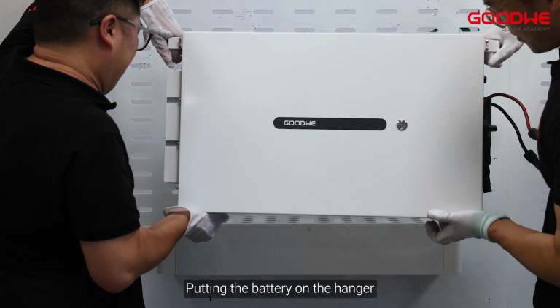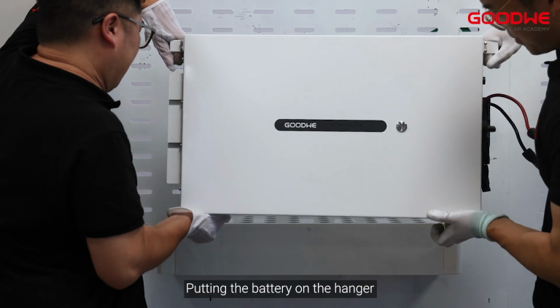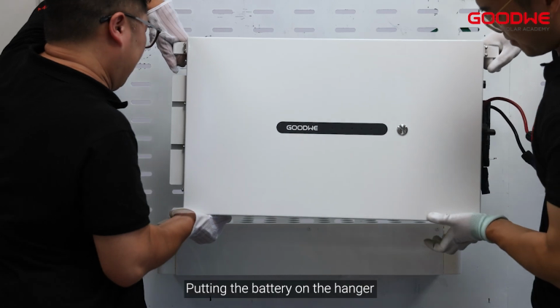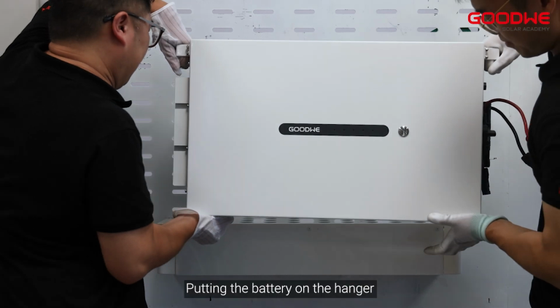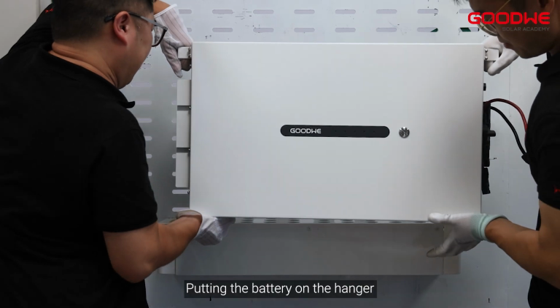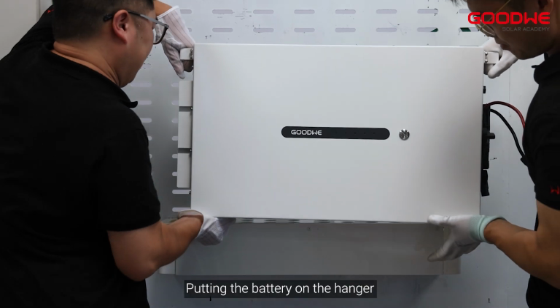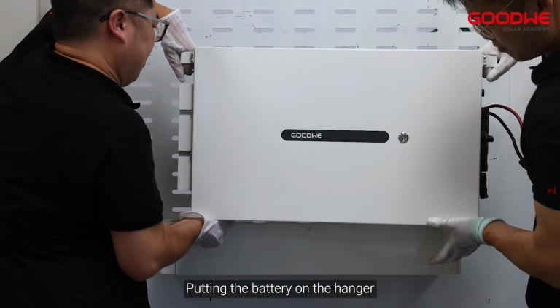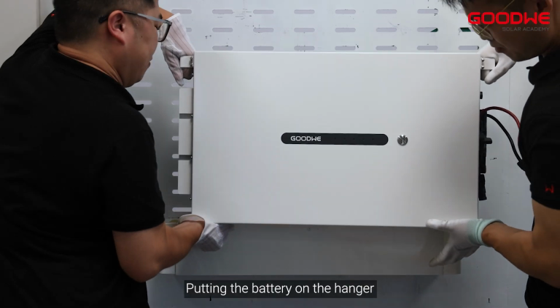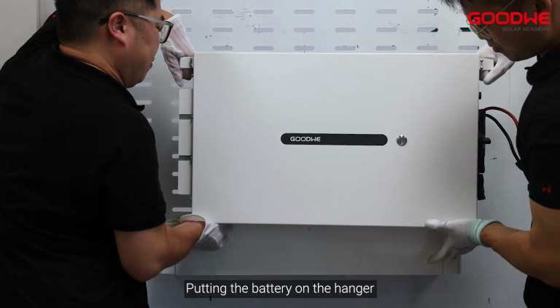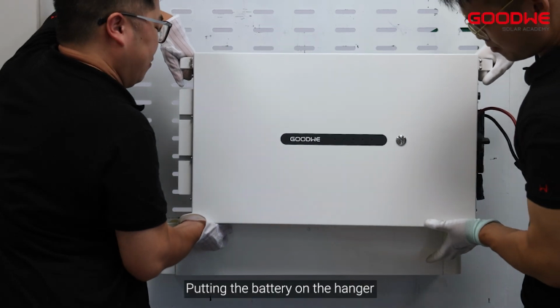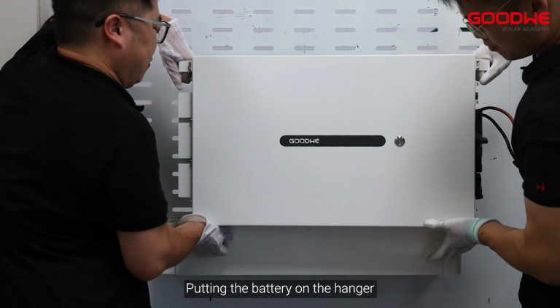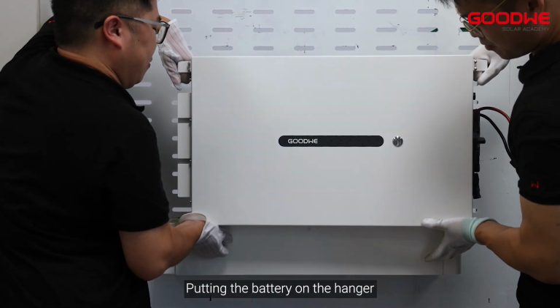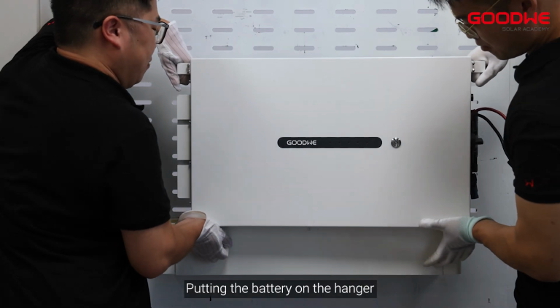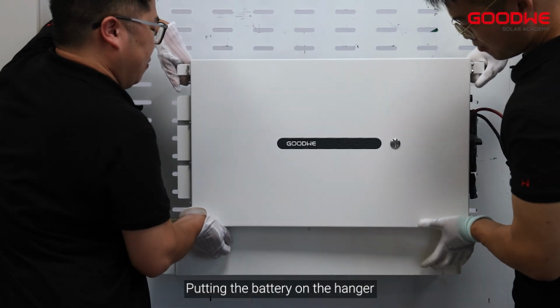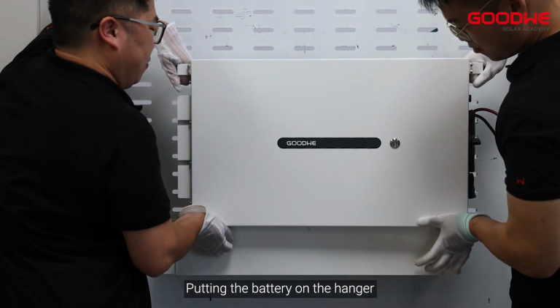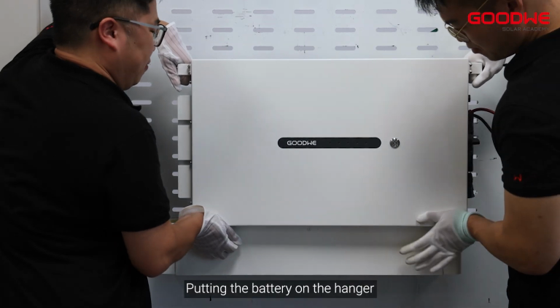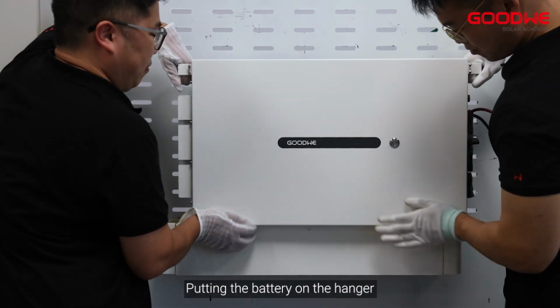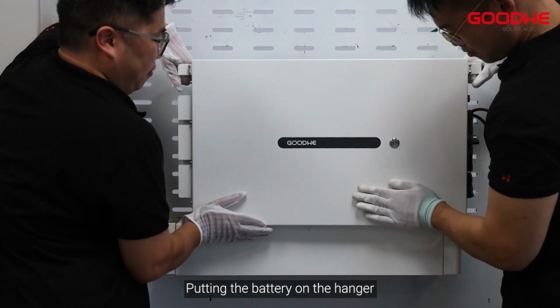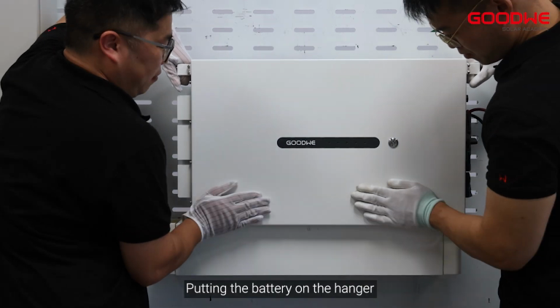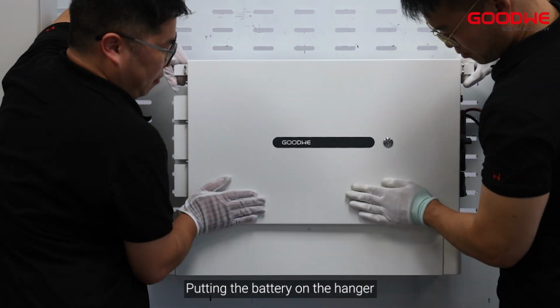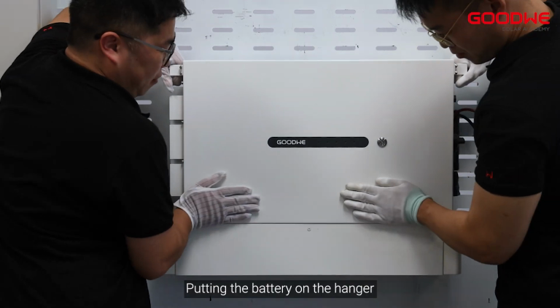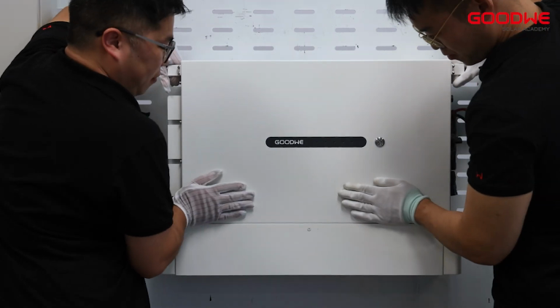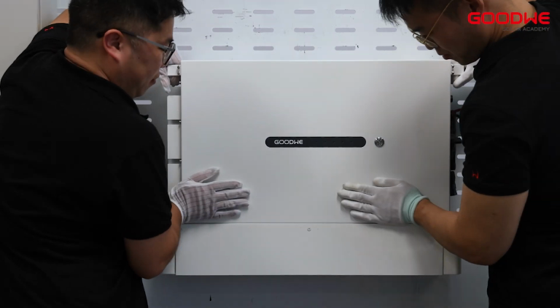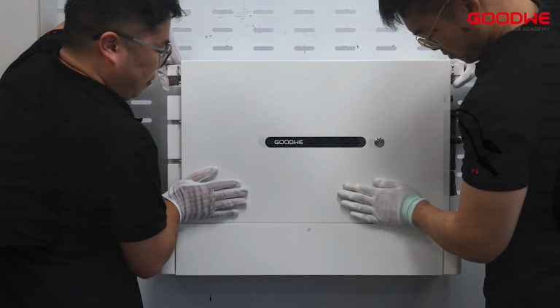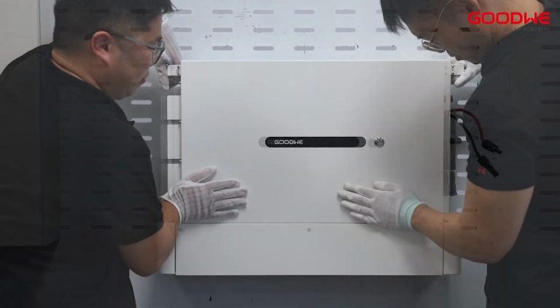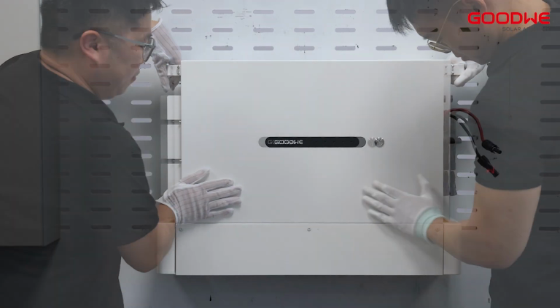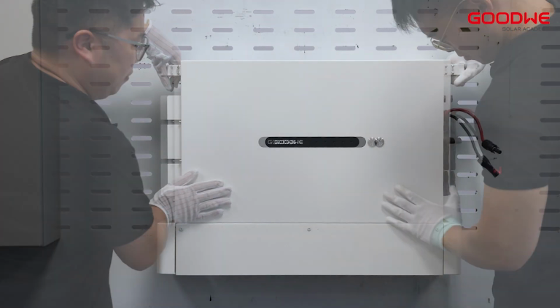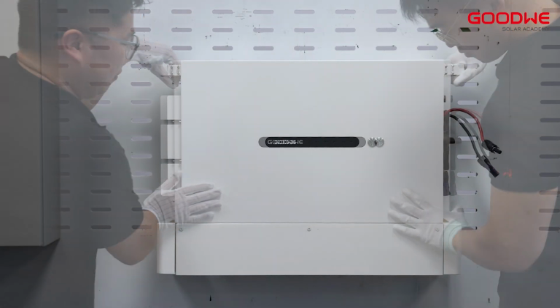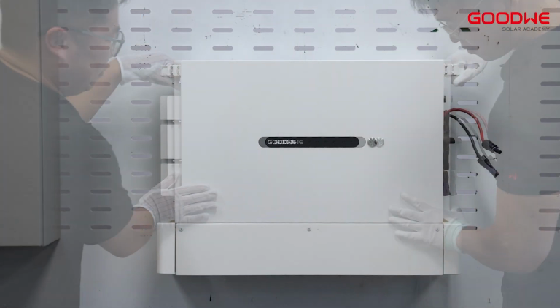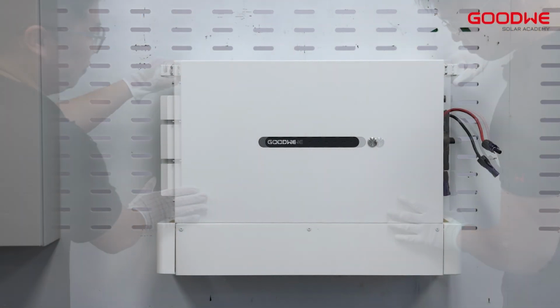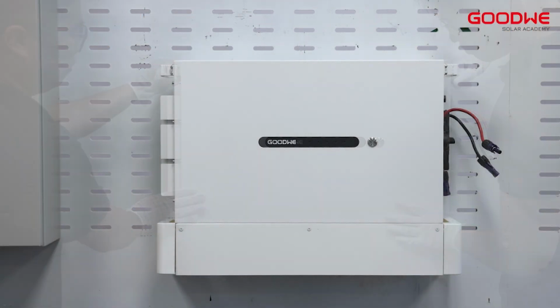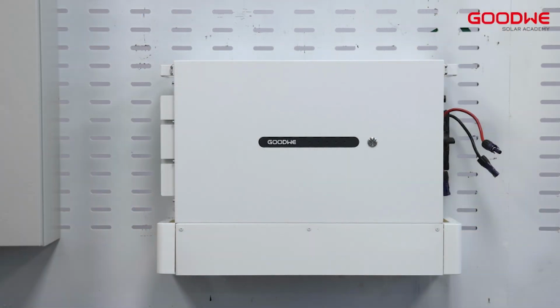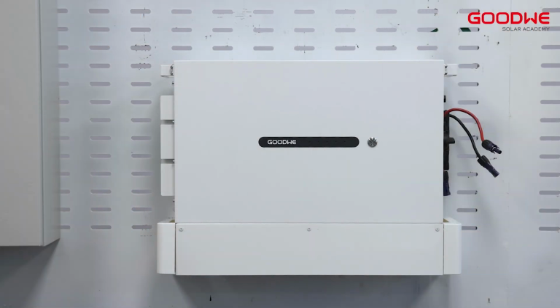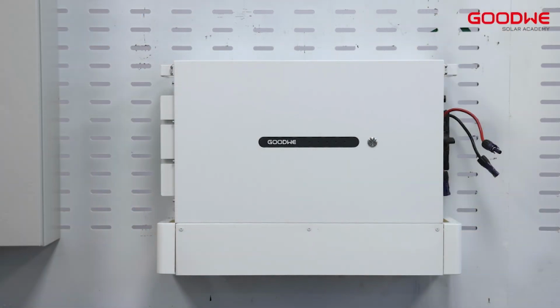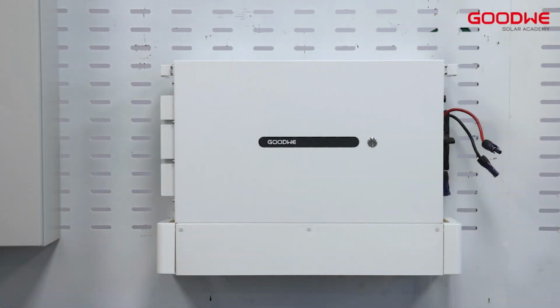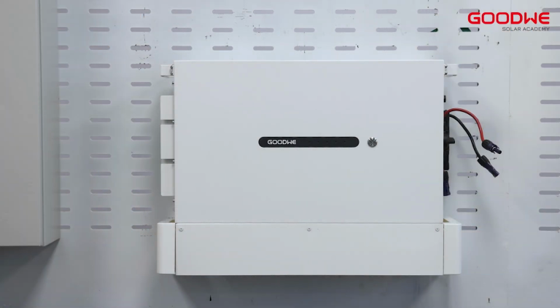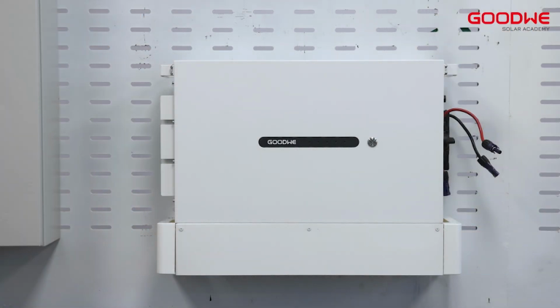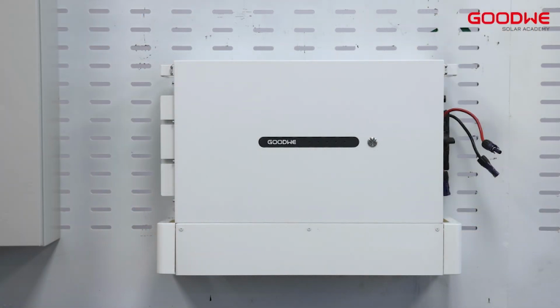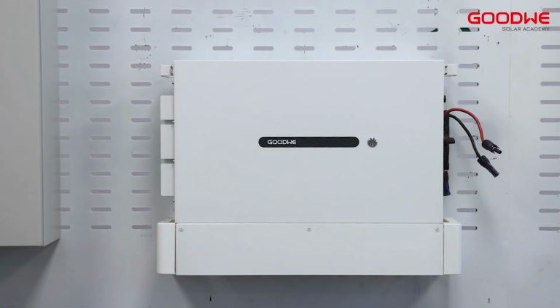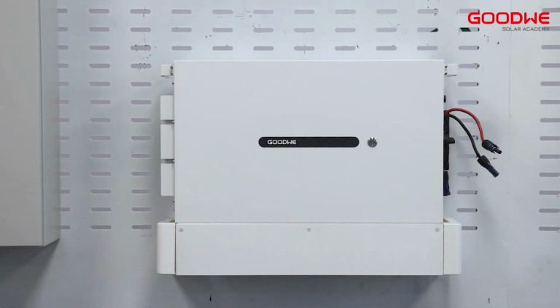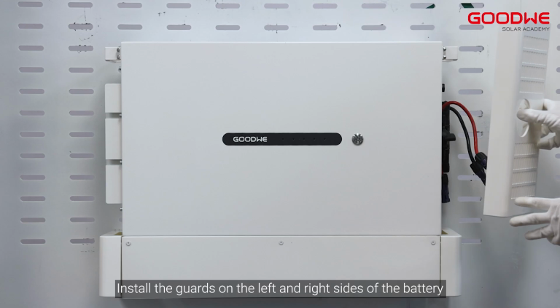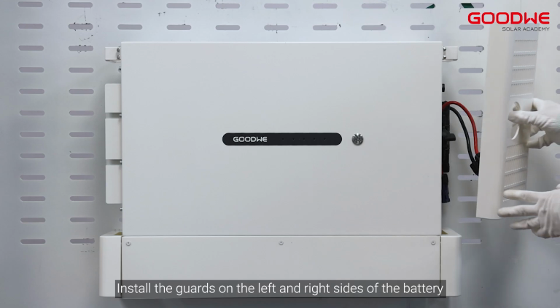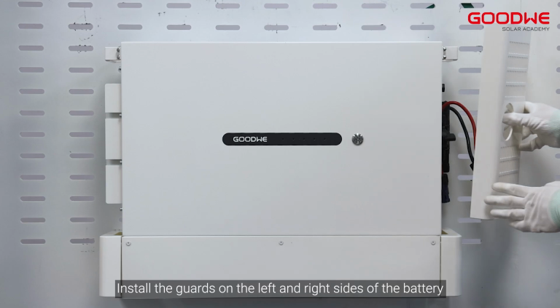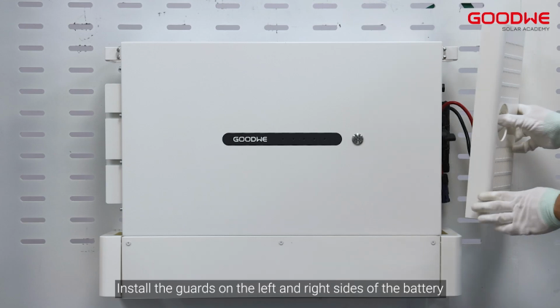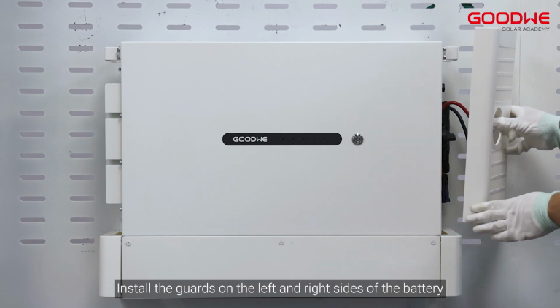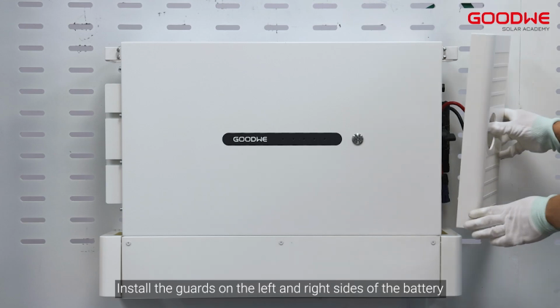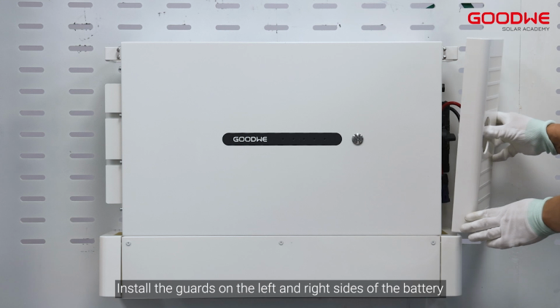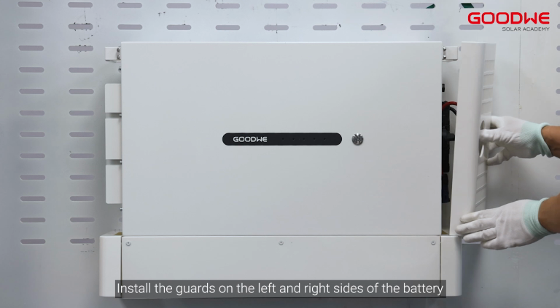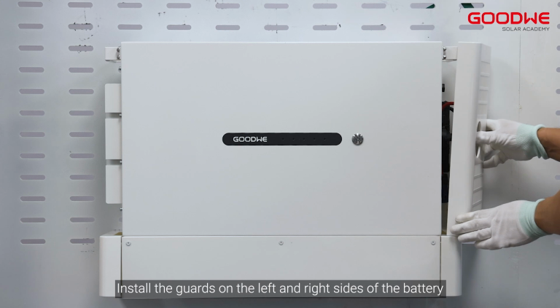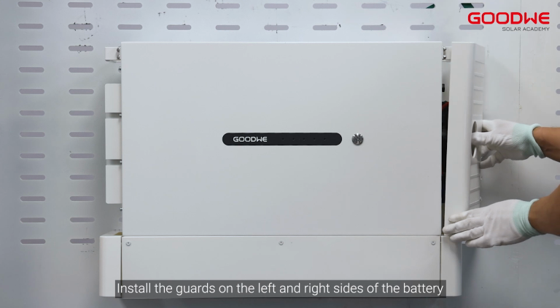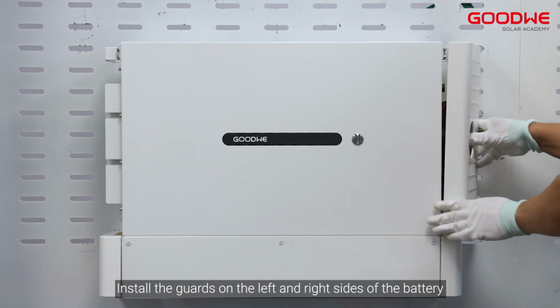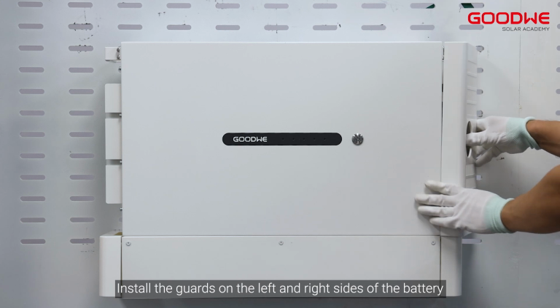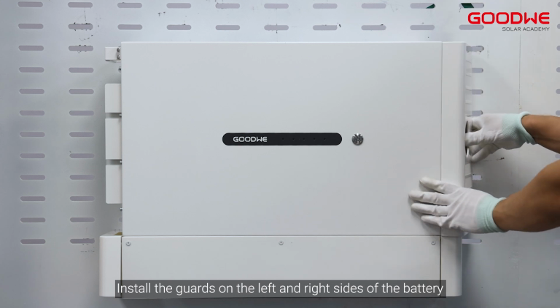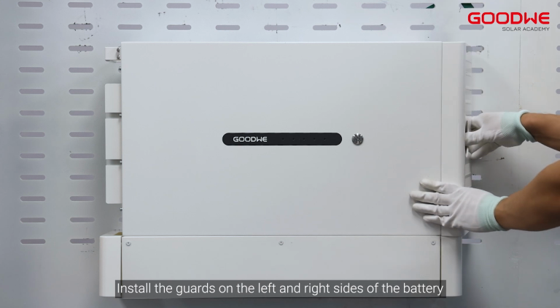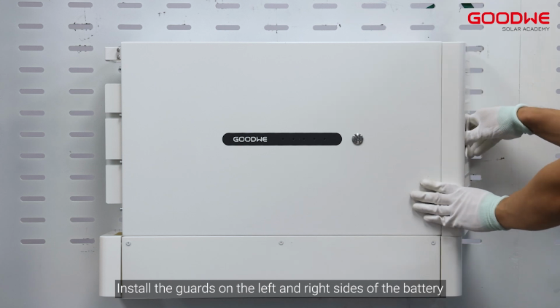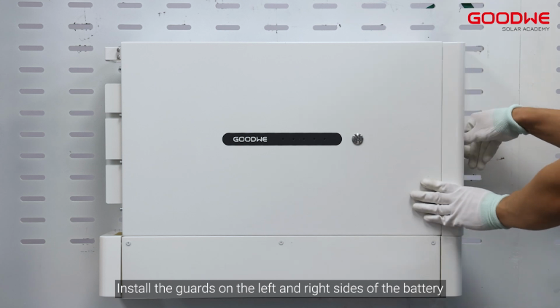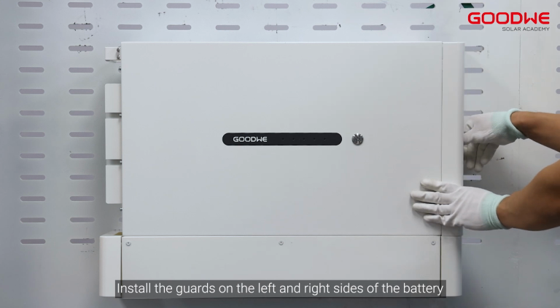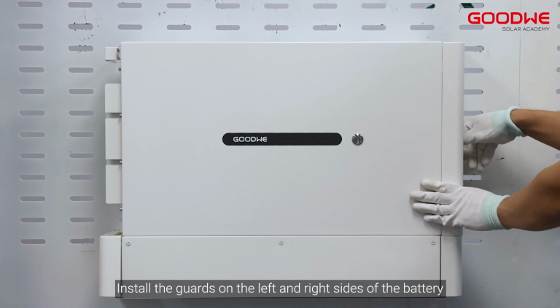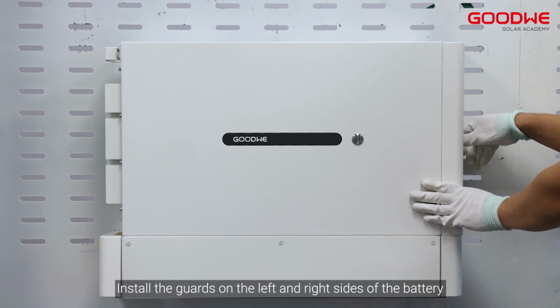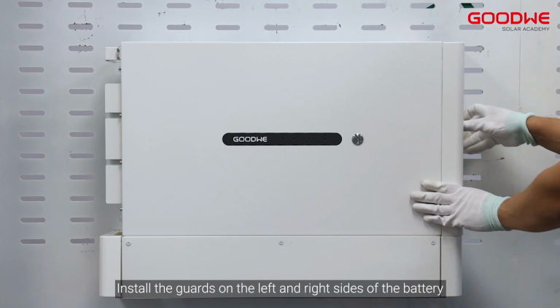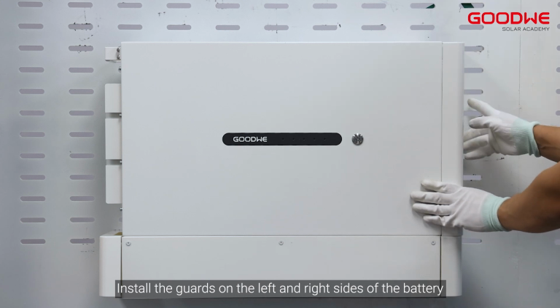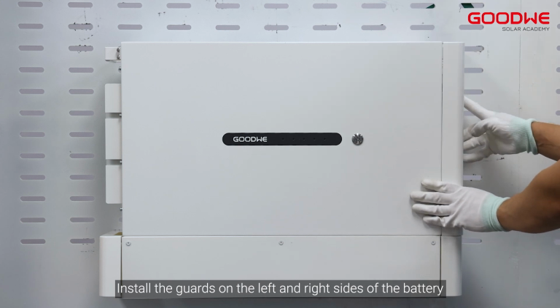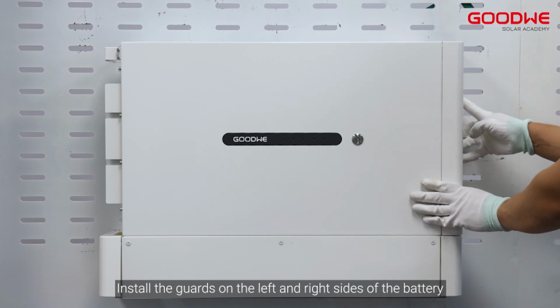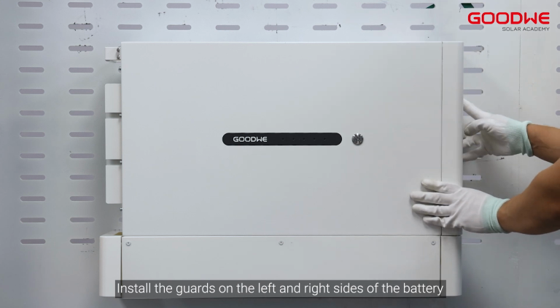Put the battery on the hanger. Install the guards on the left and right sides of the battery.